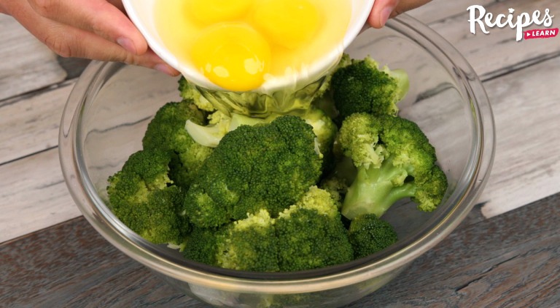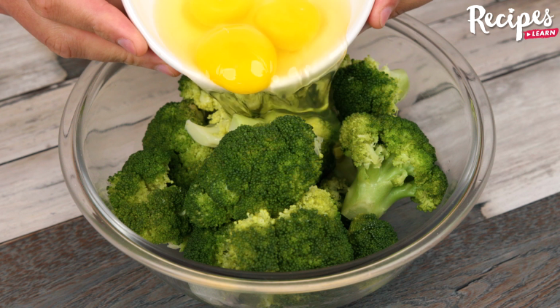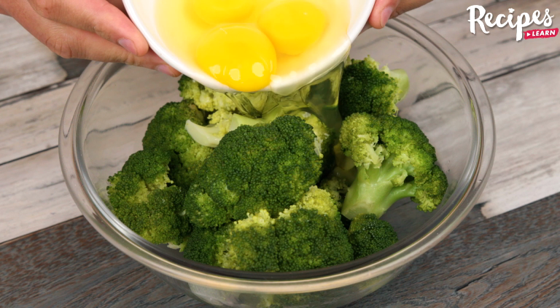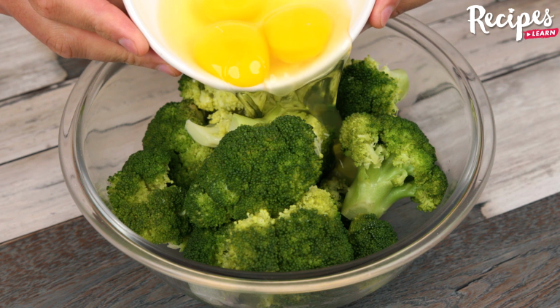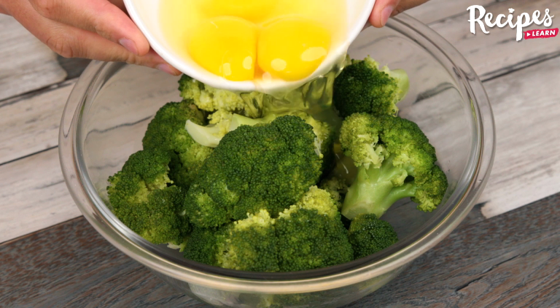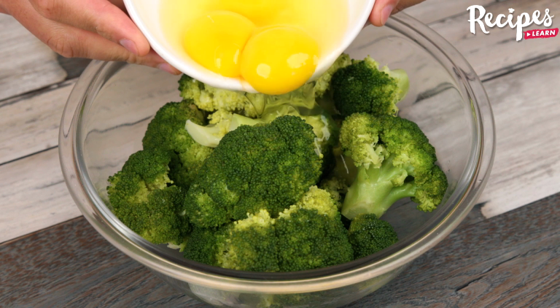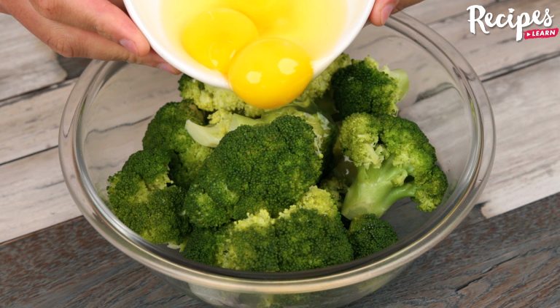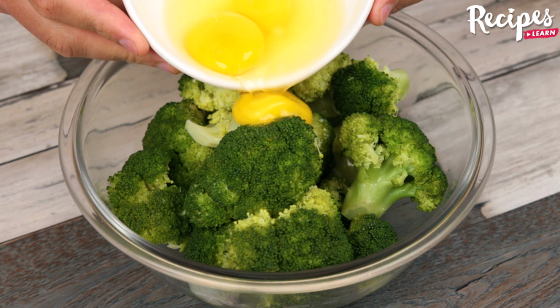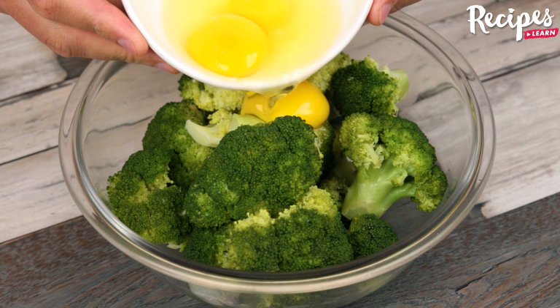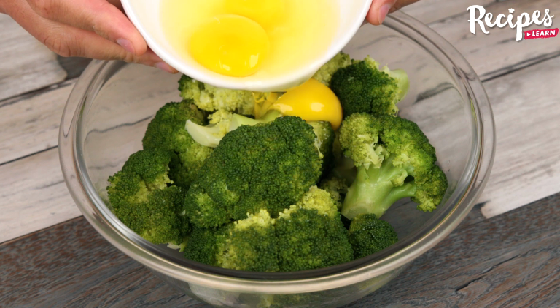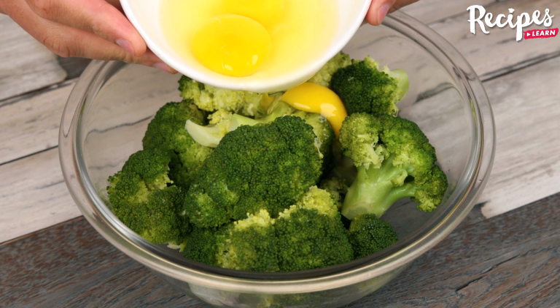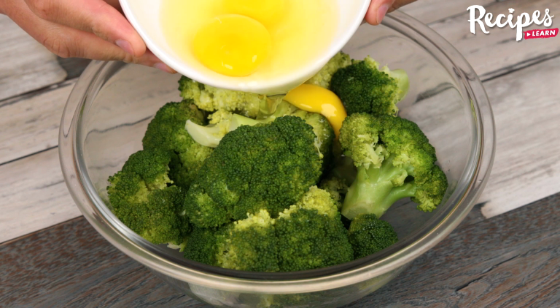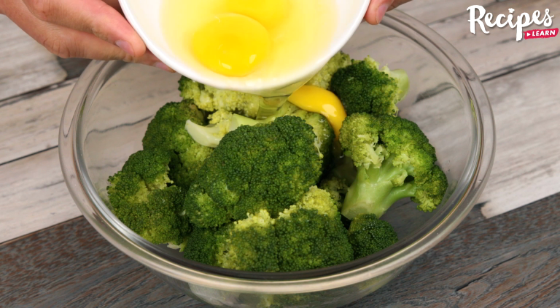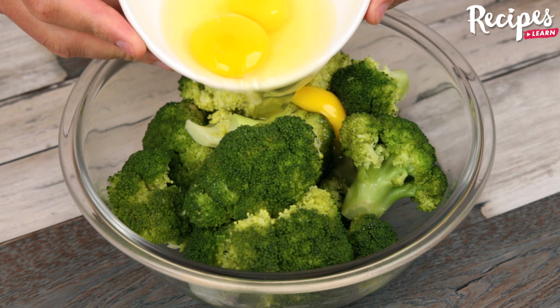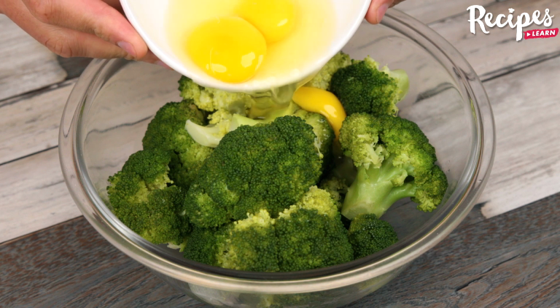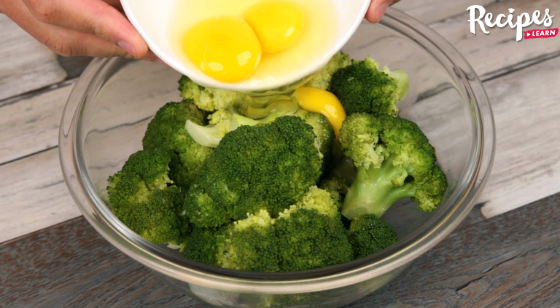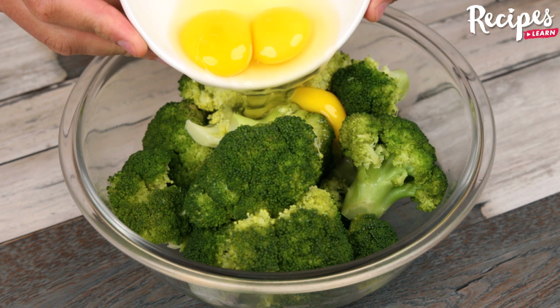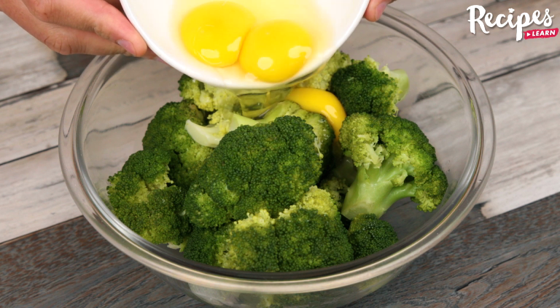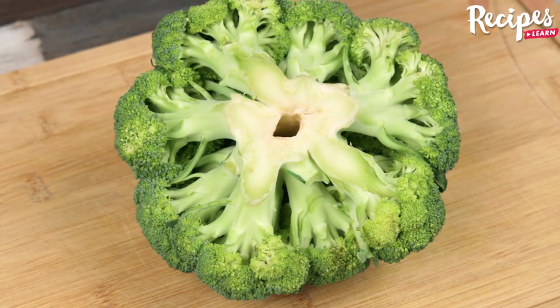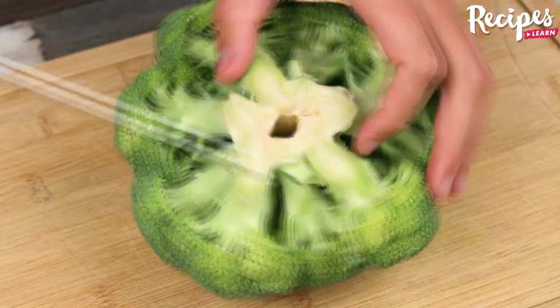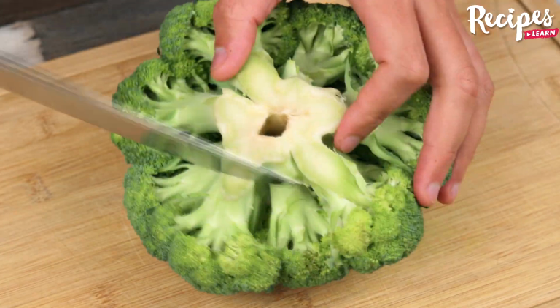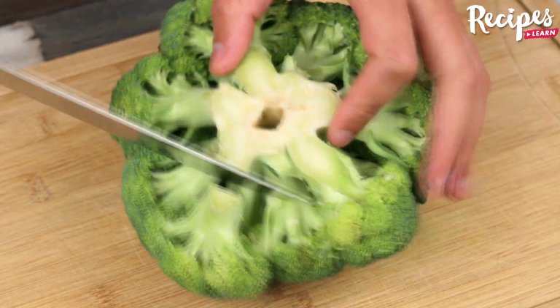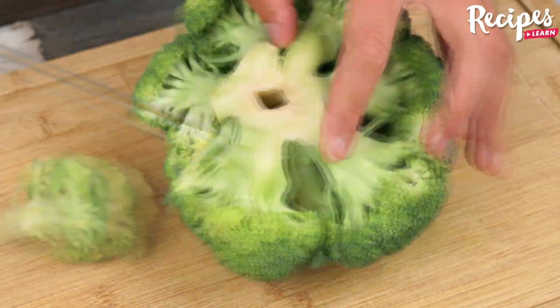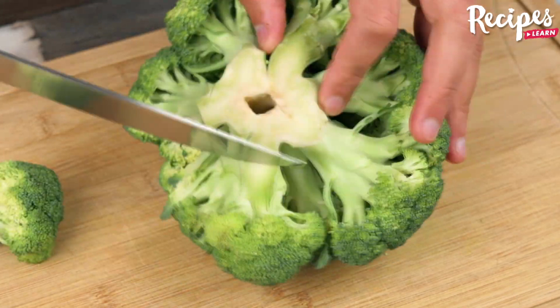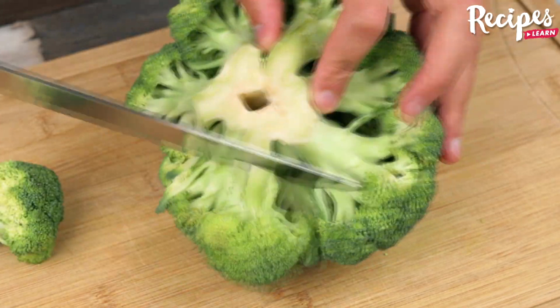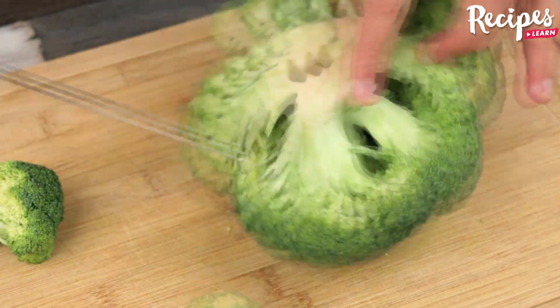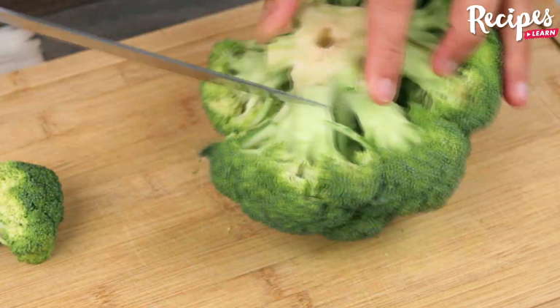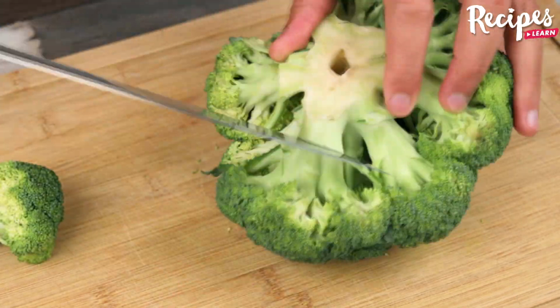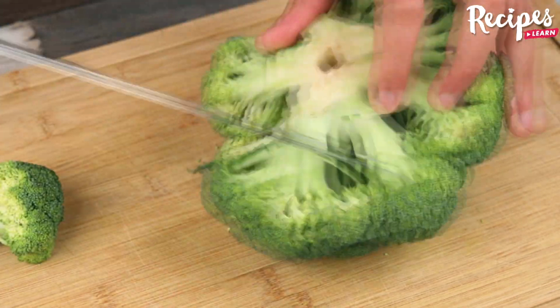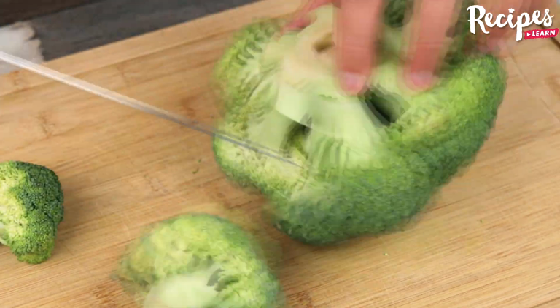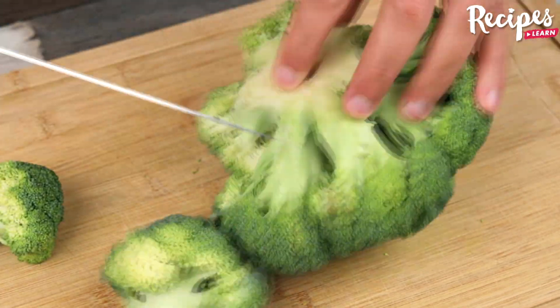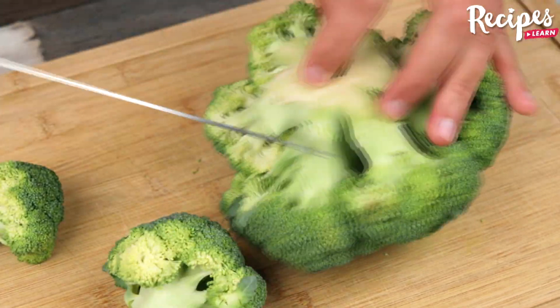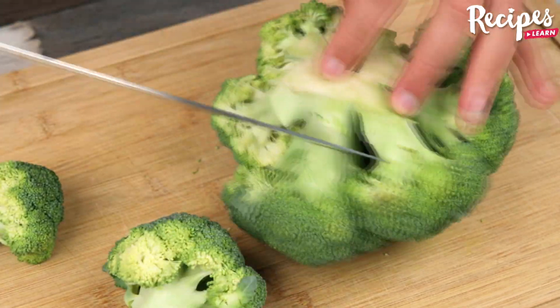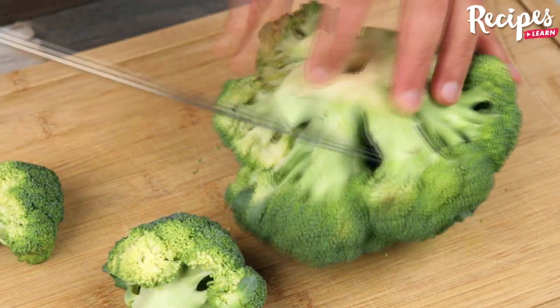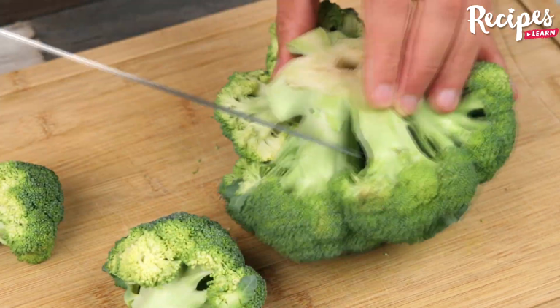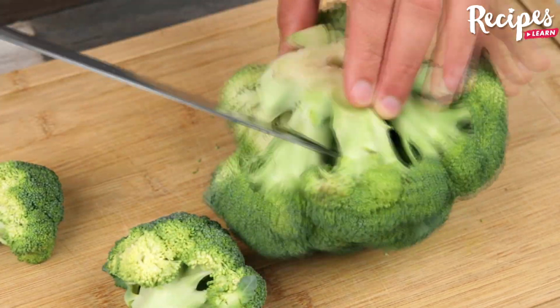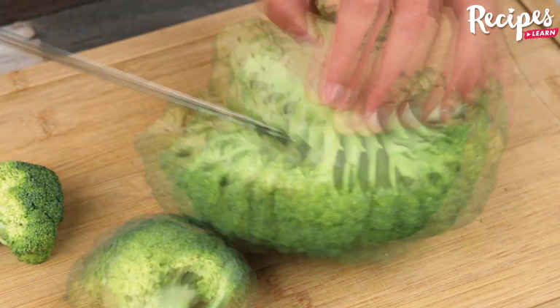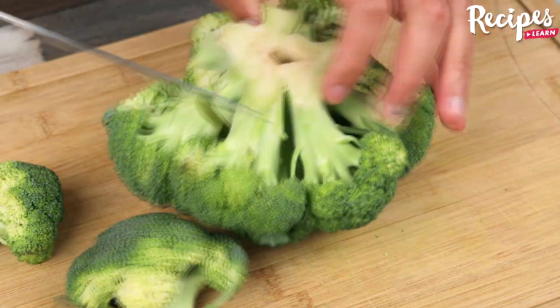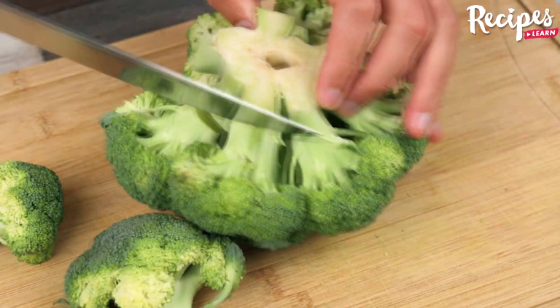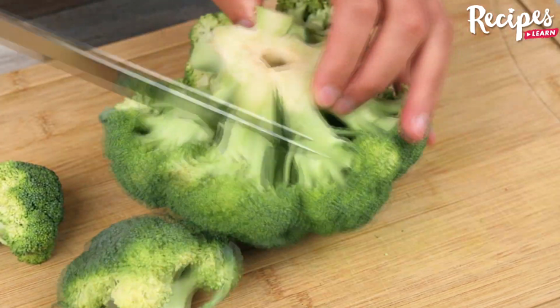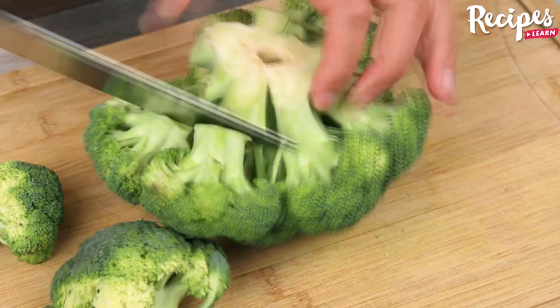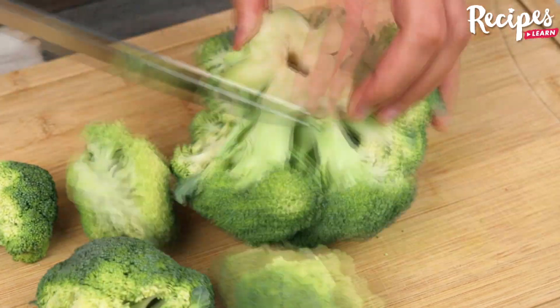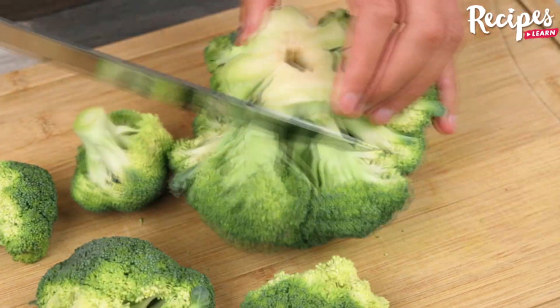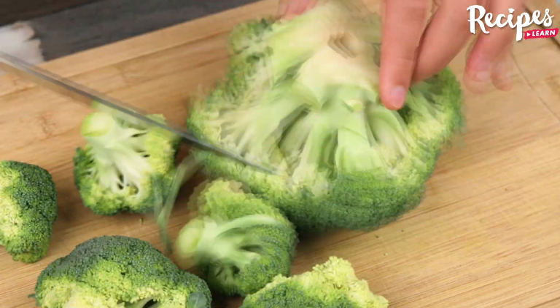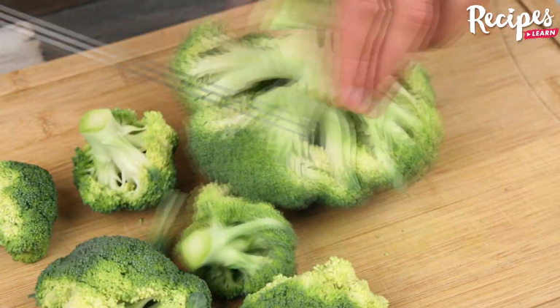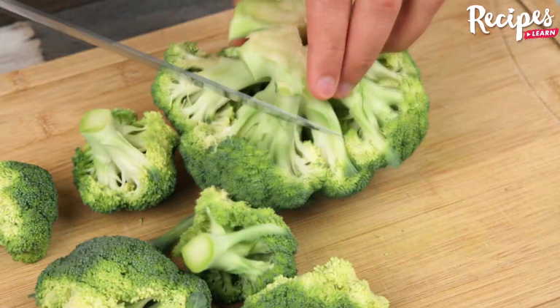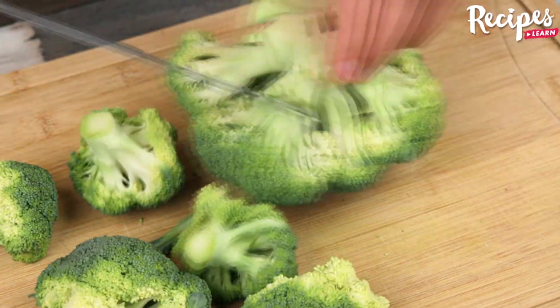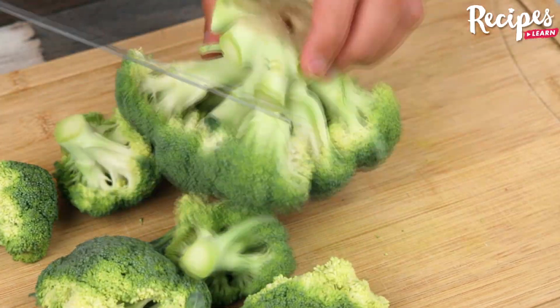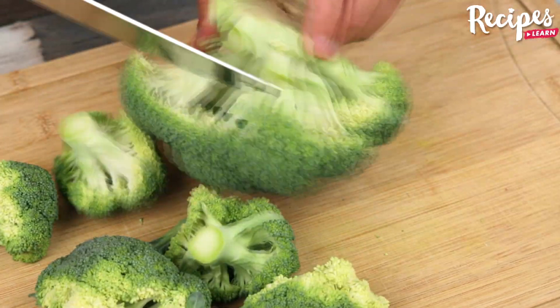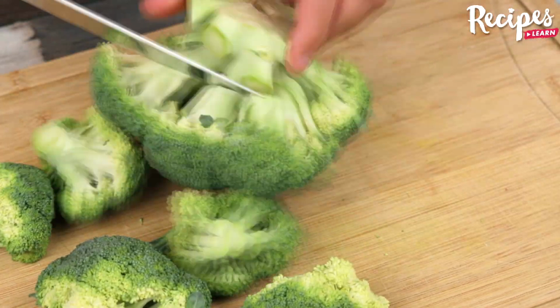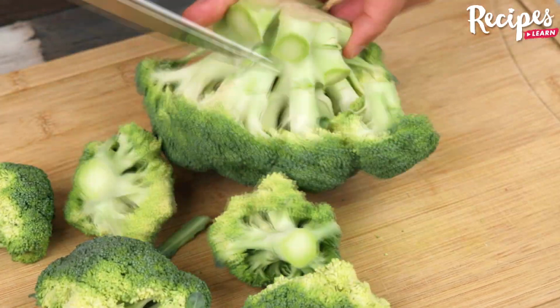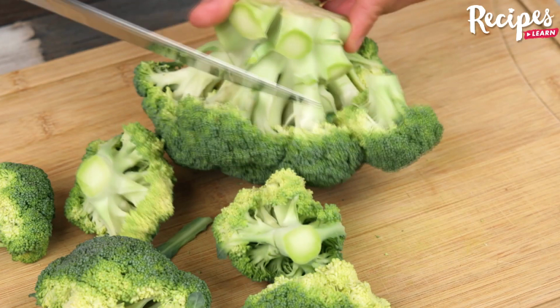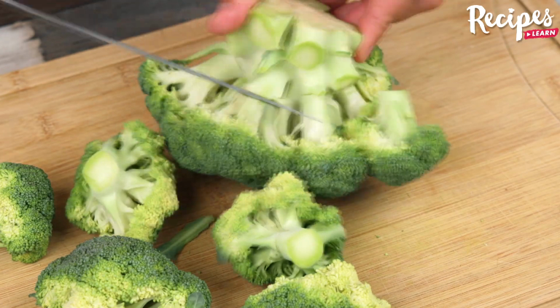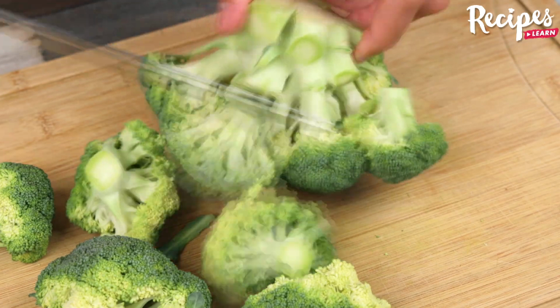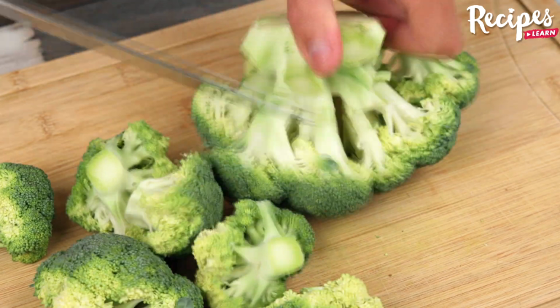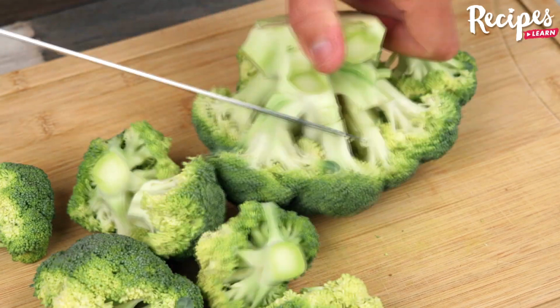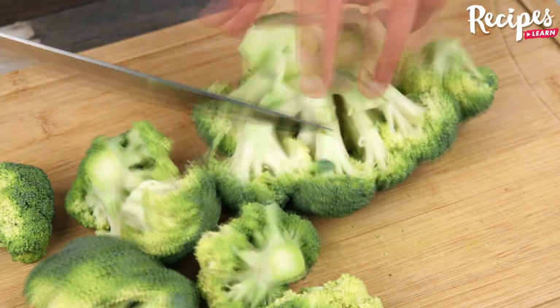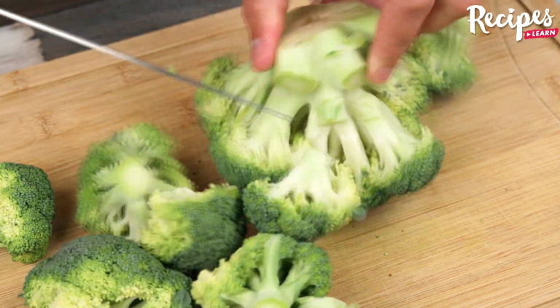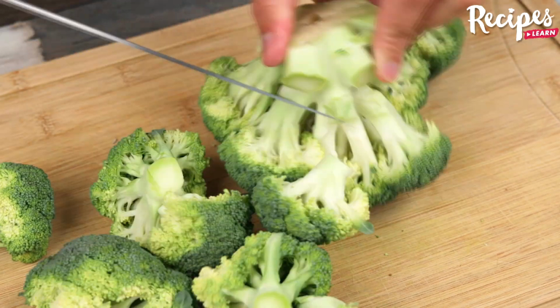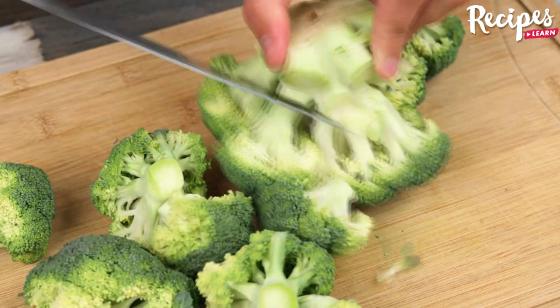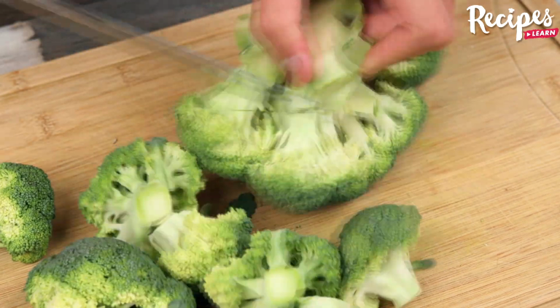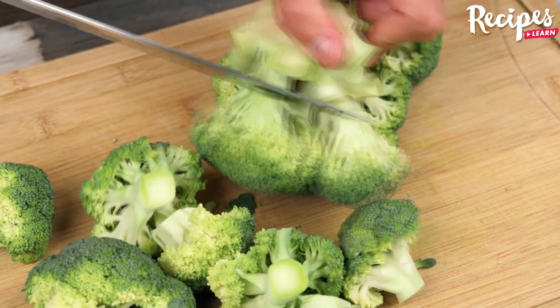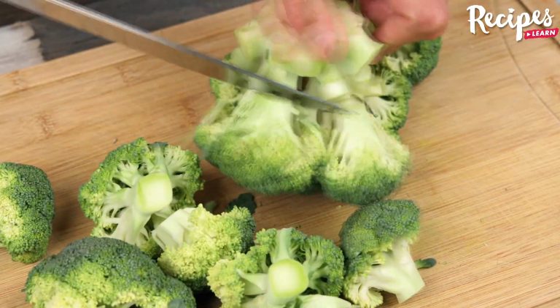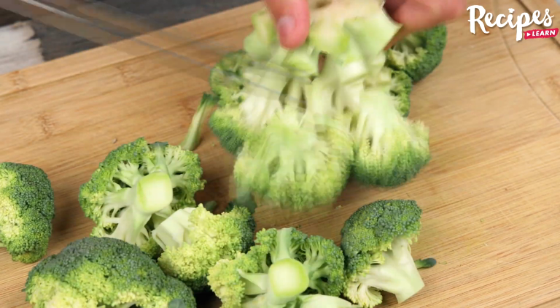You will love to make broccoli like this. For this recipe, we will need 900 grams of broccoli. Cut it.